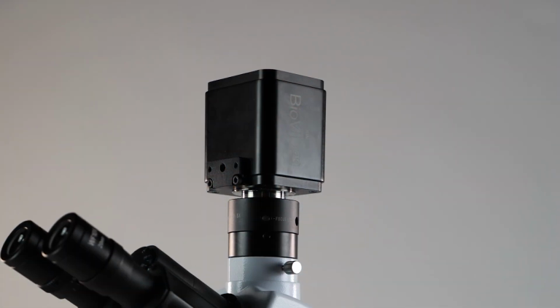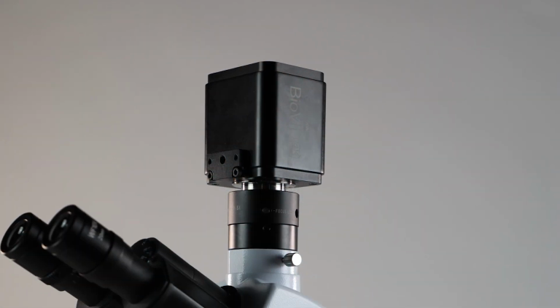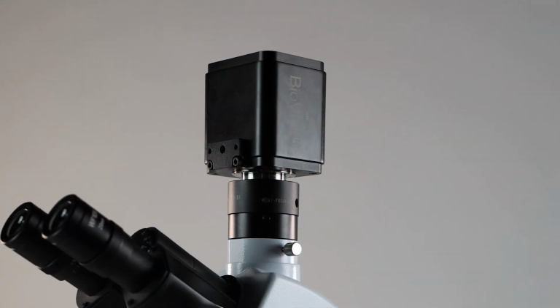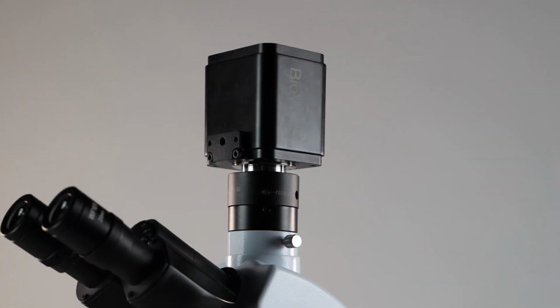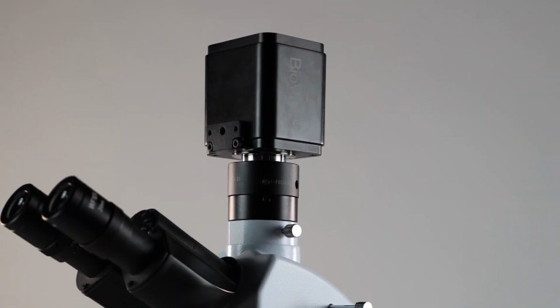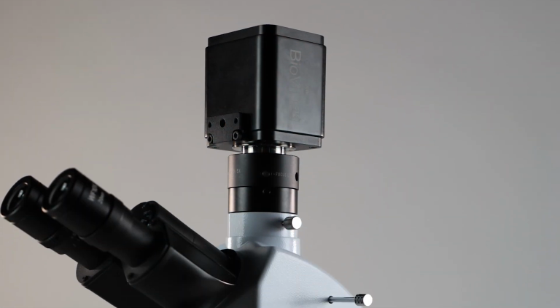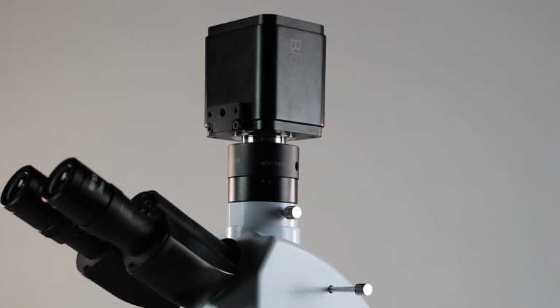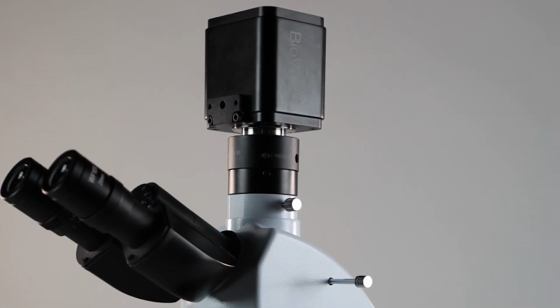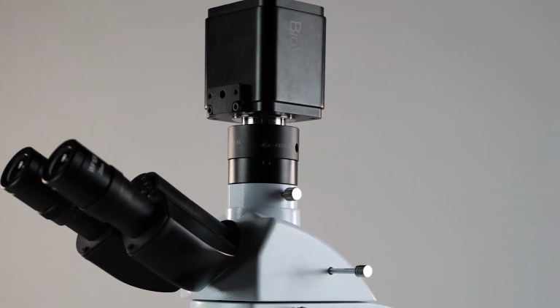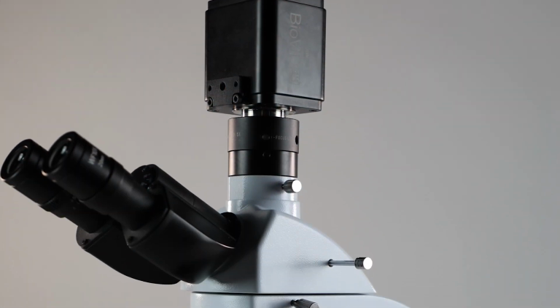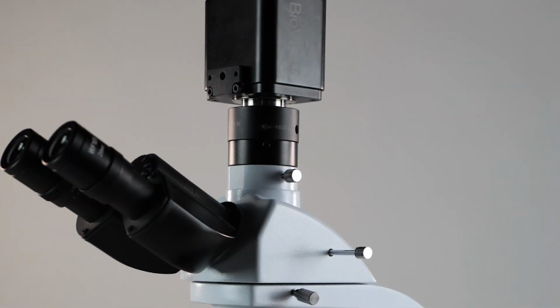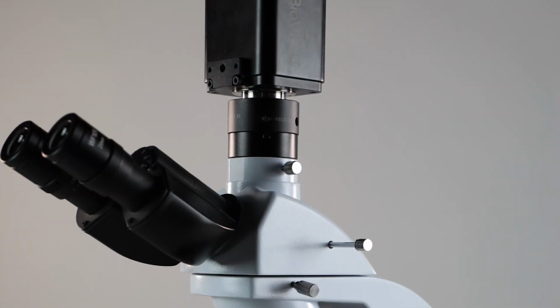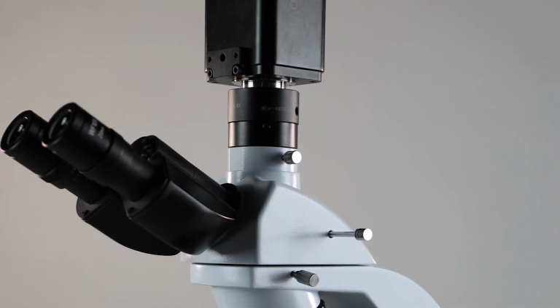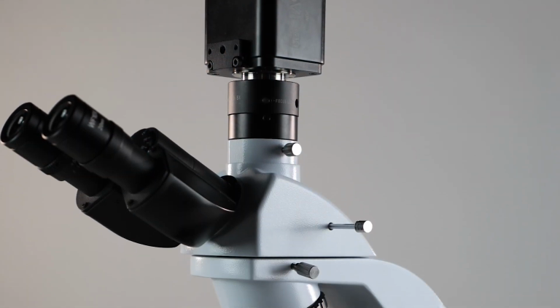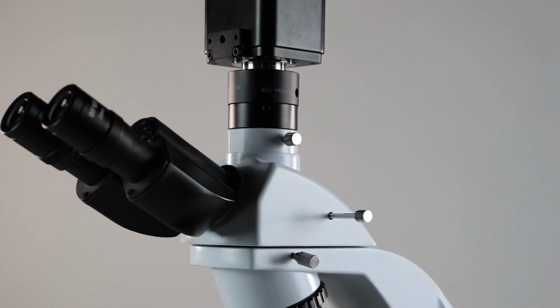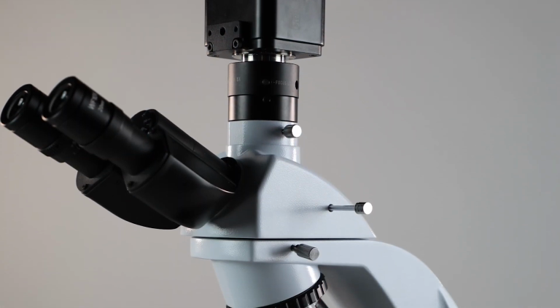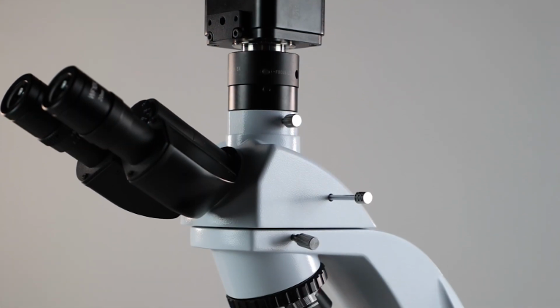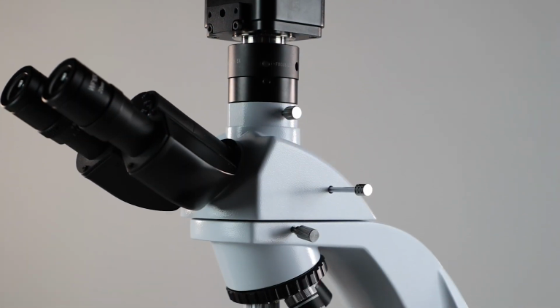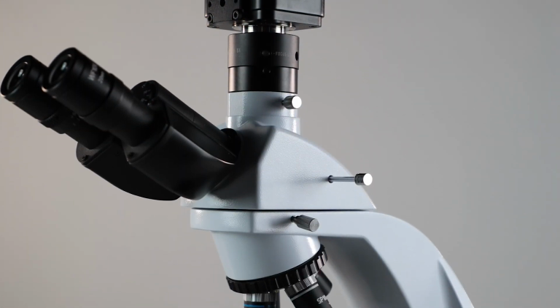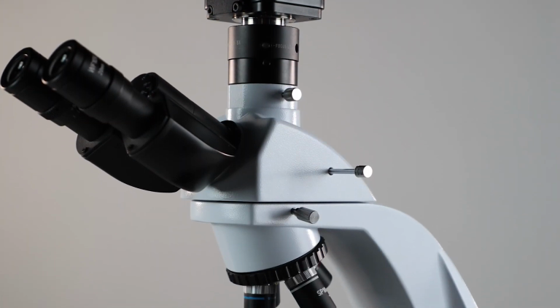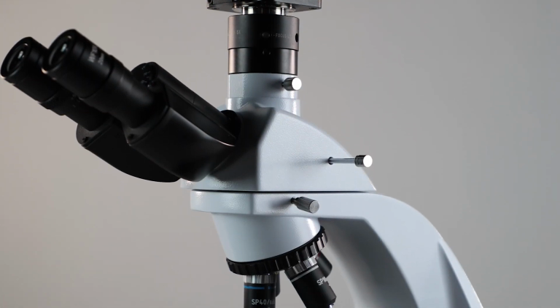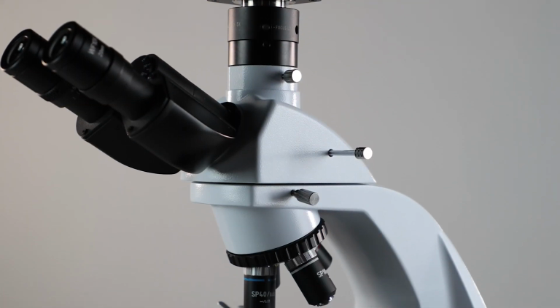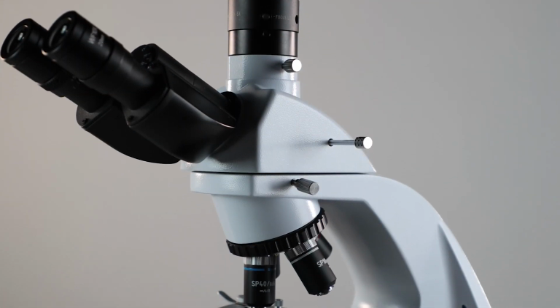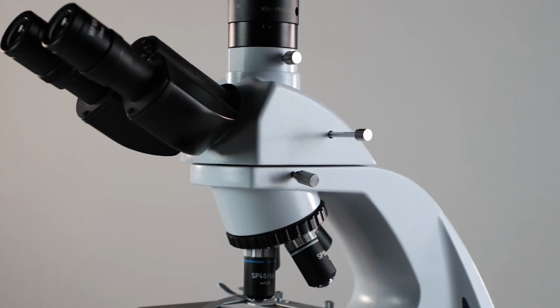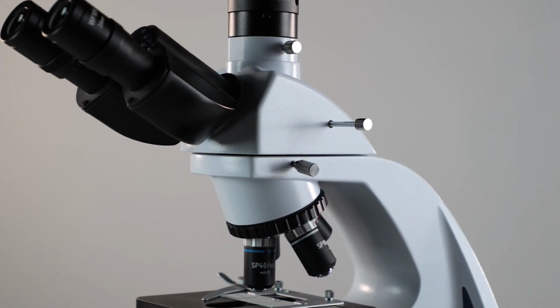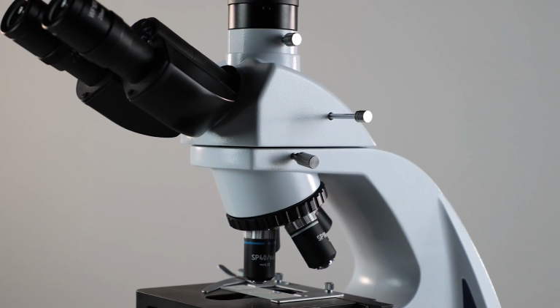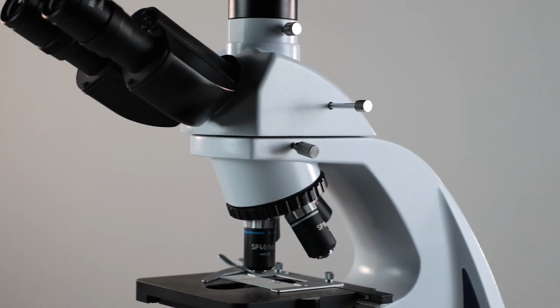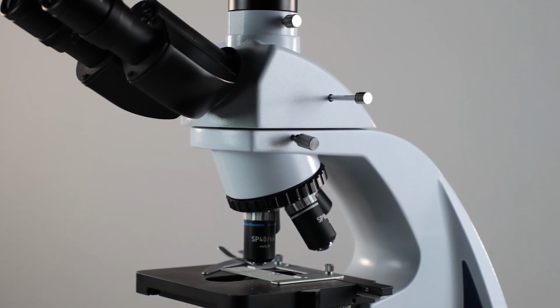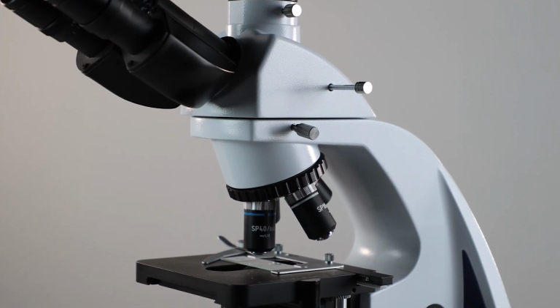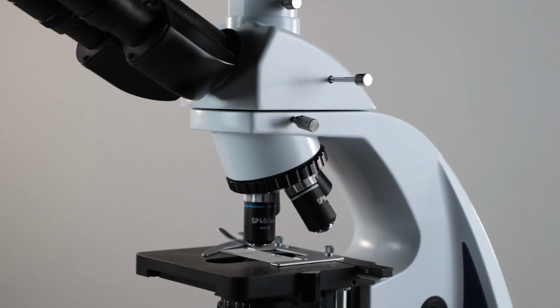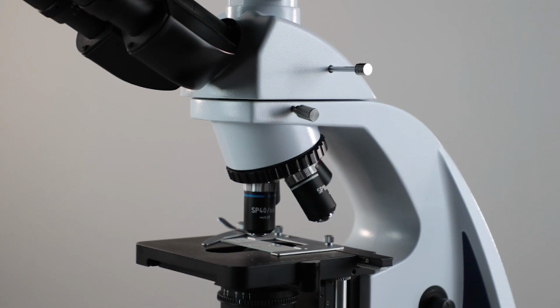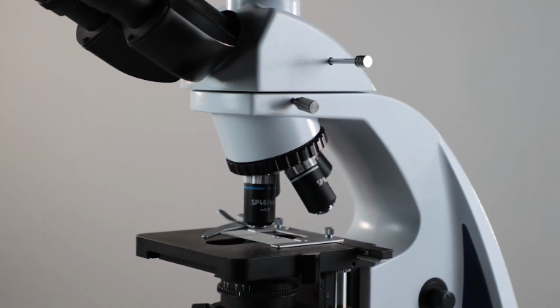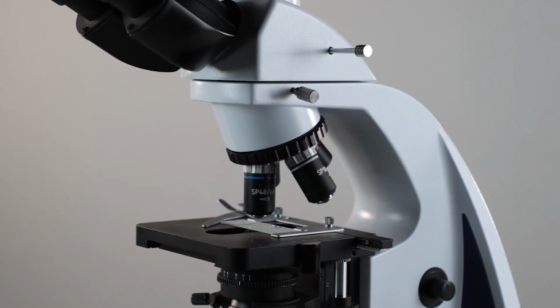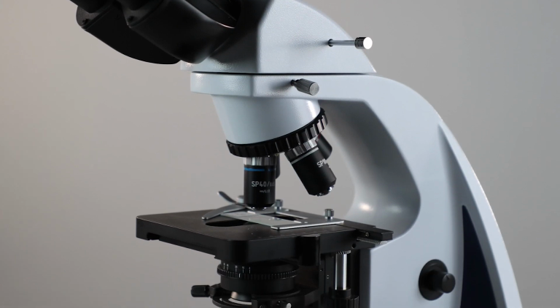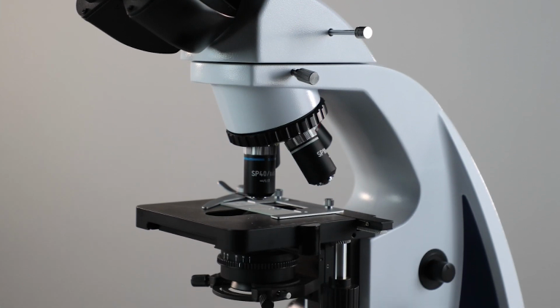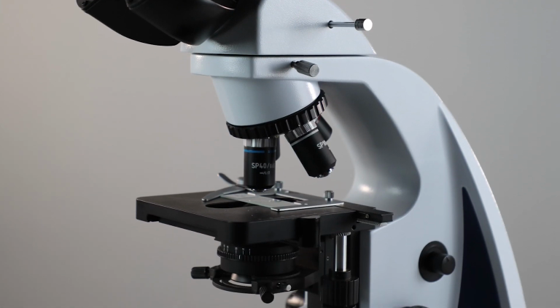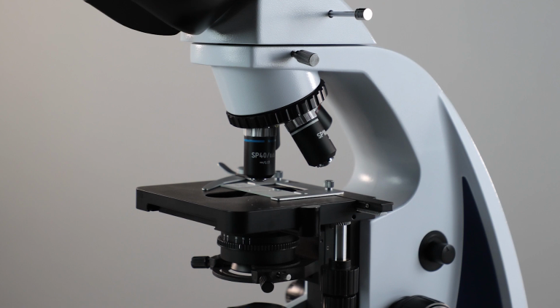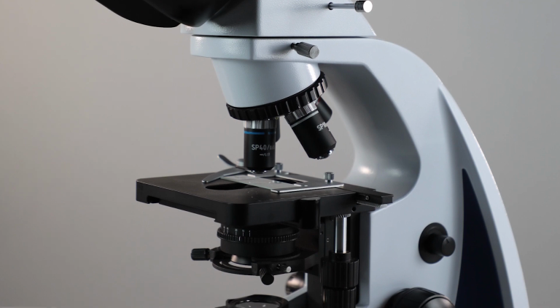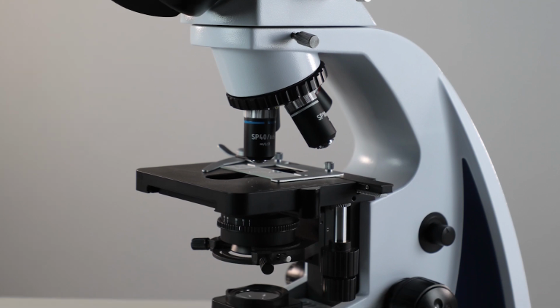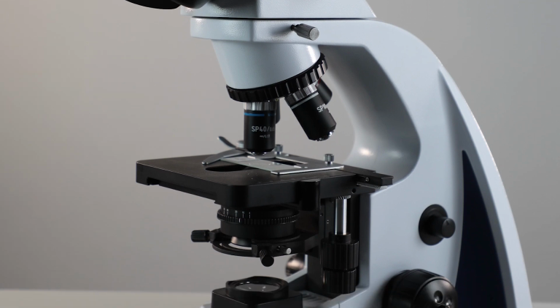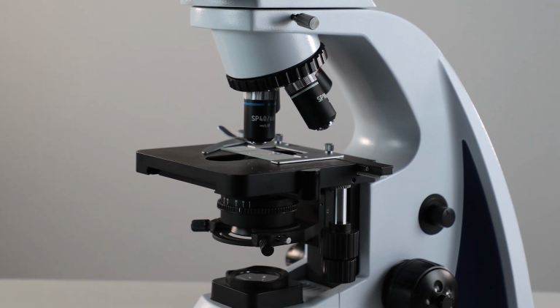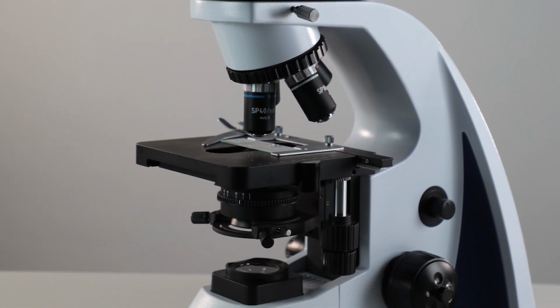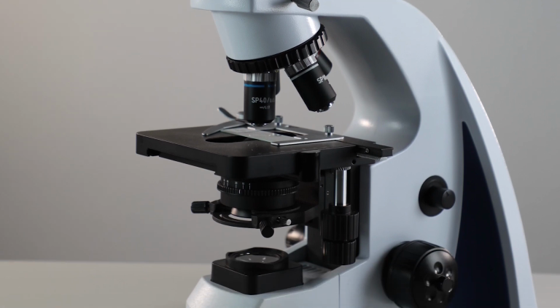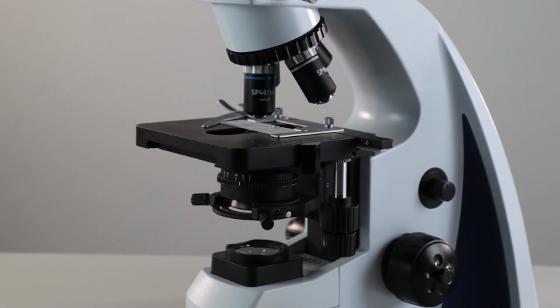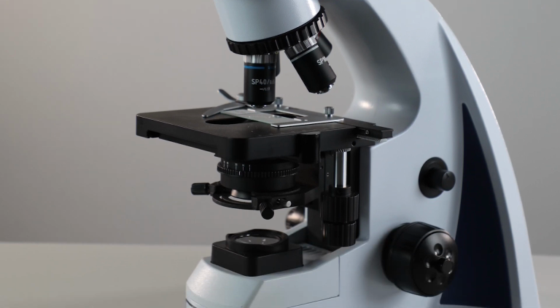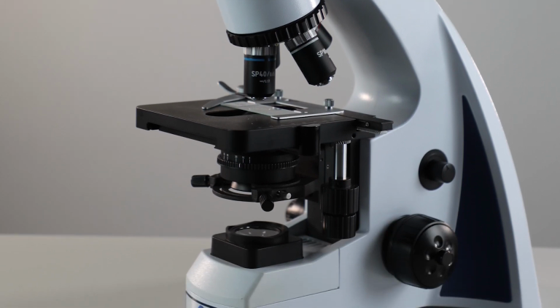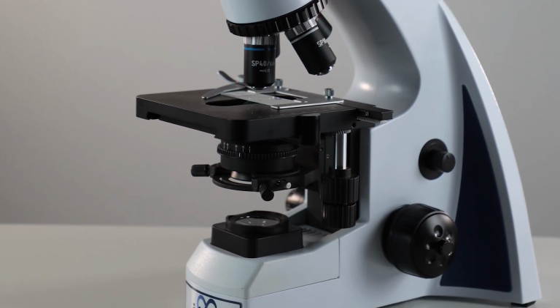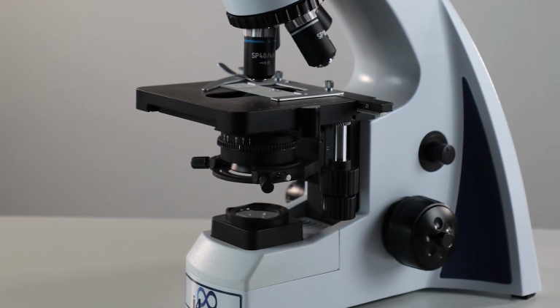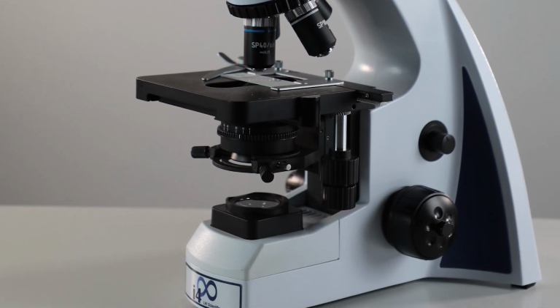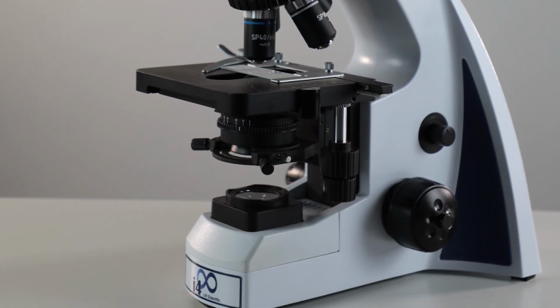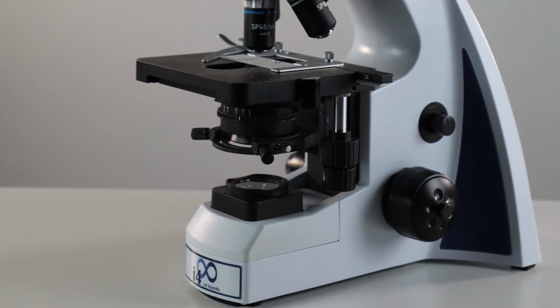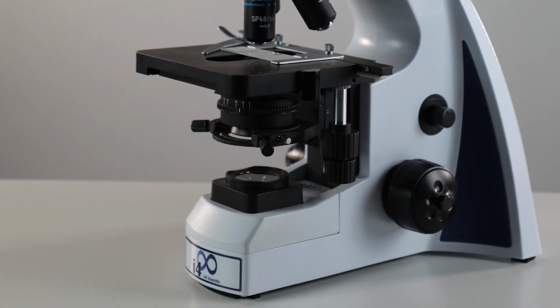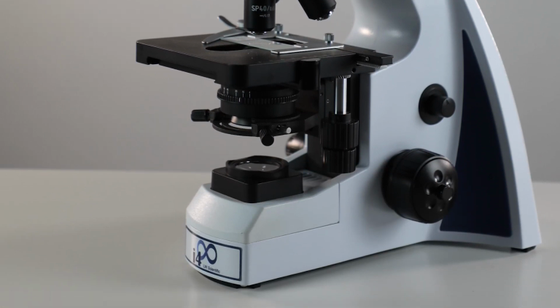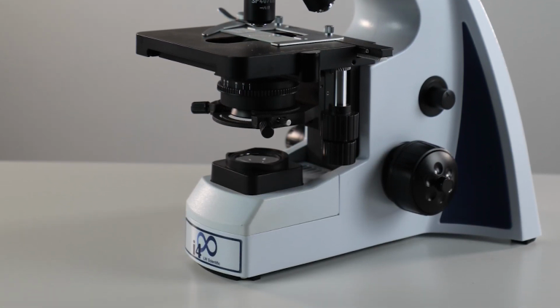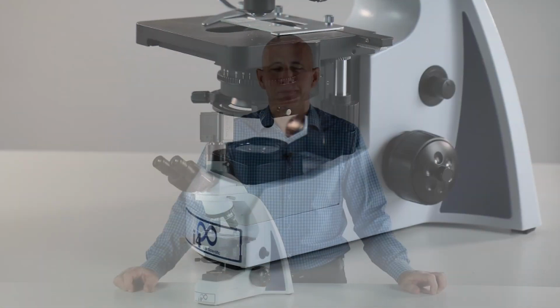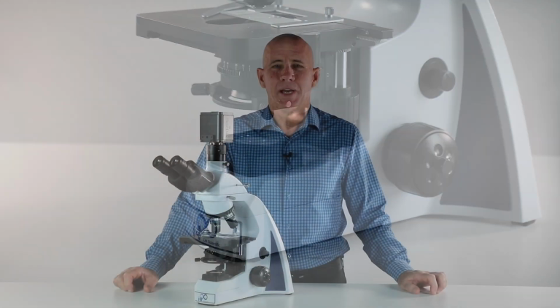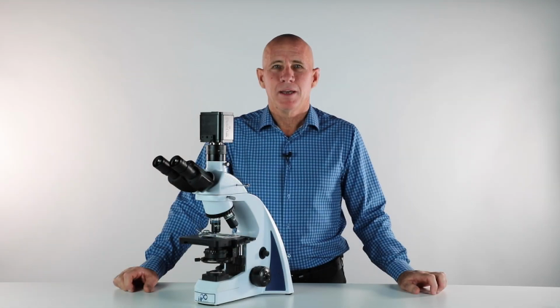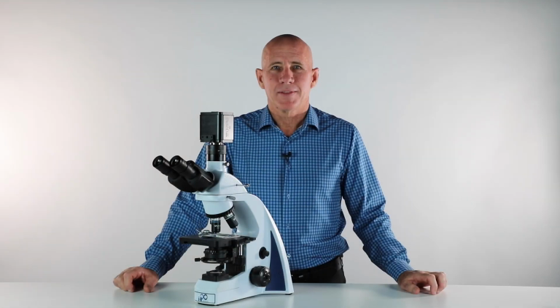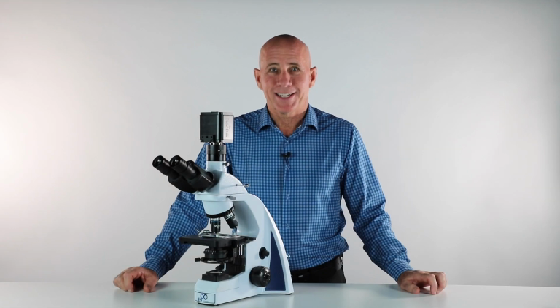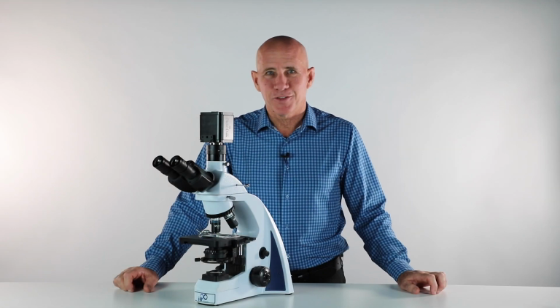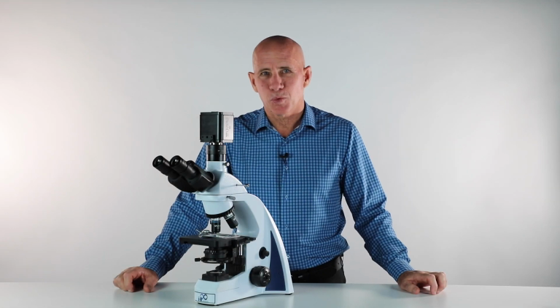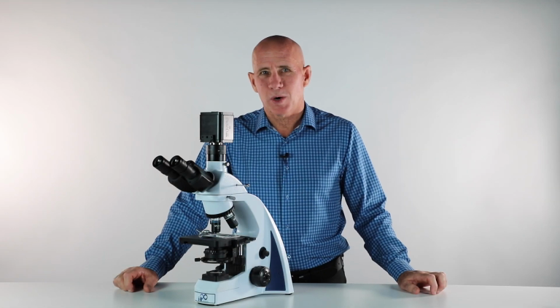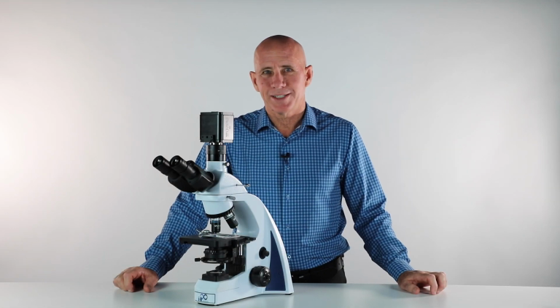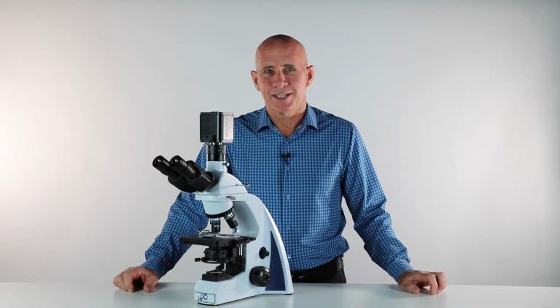Following these steps will ensure that you have the best possible images from your camera on the i4 microscope. Thank you for watching.